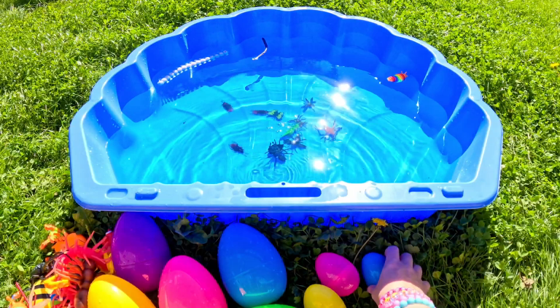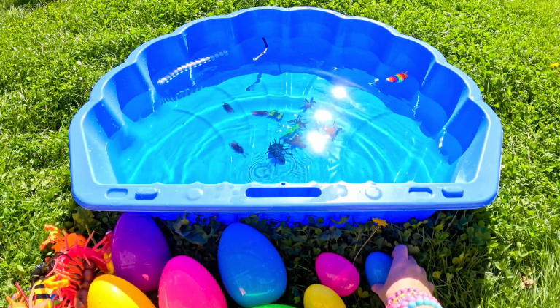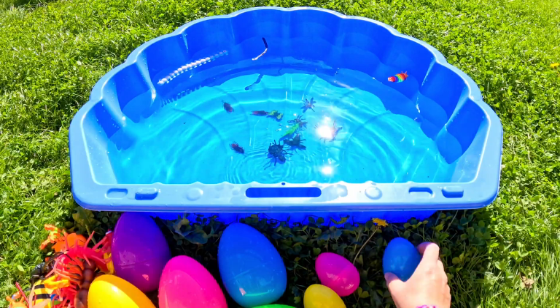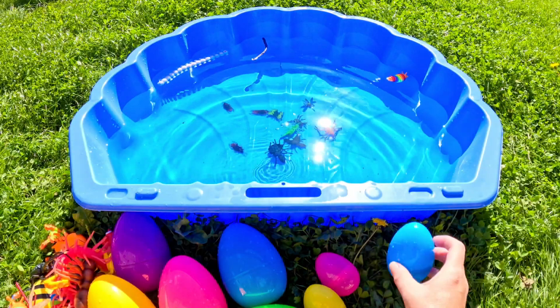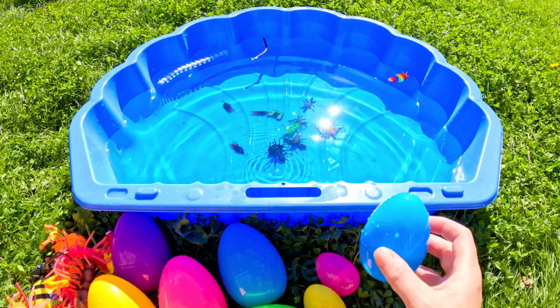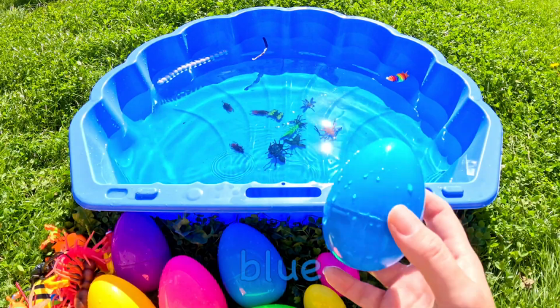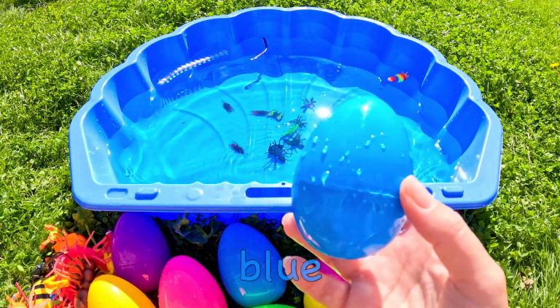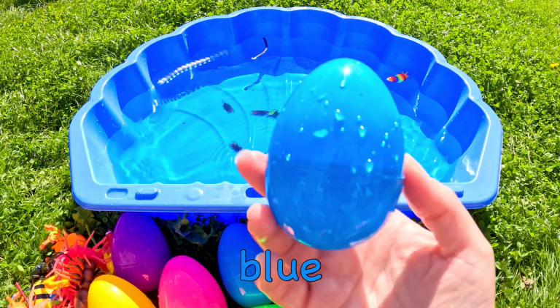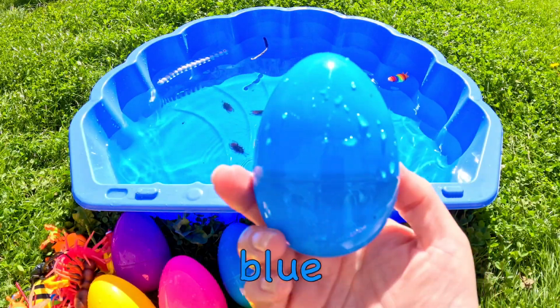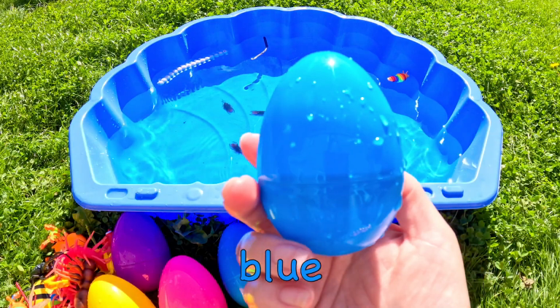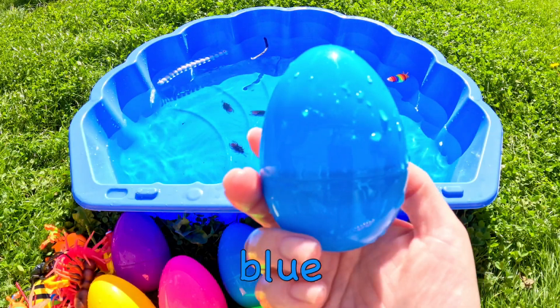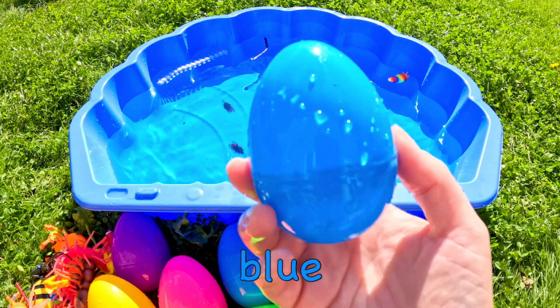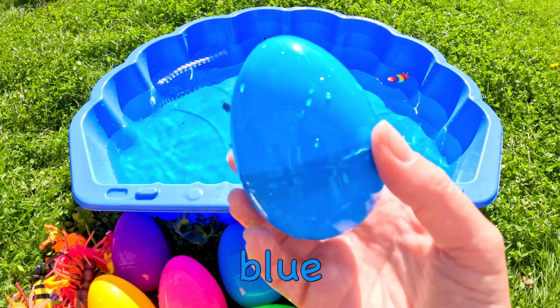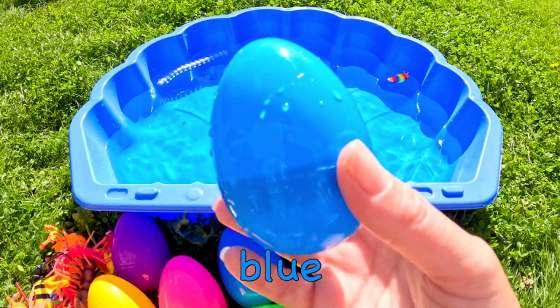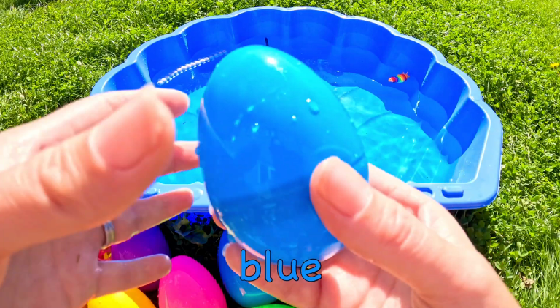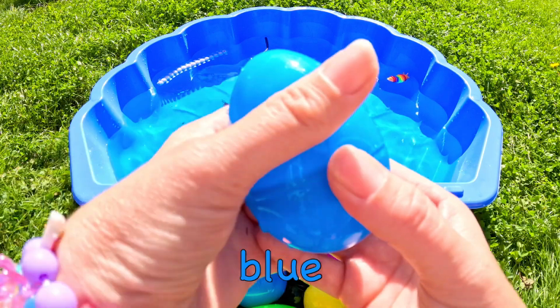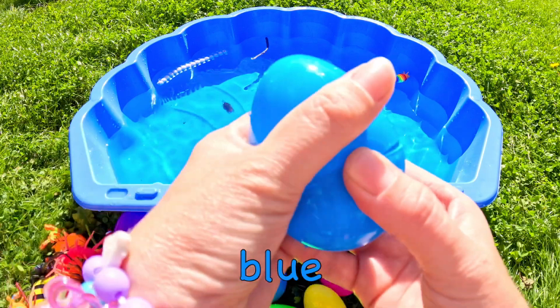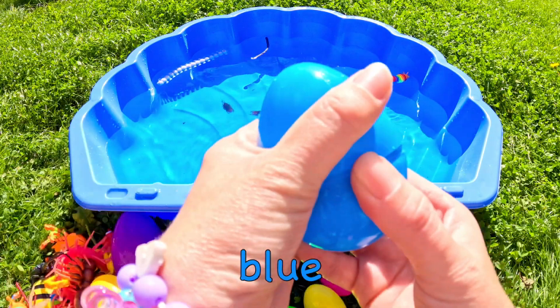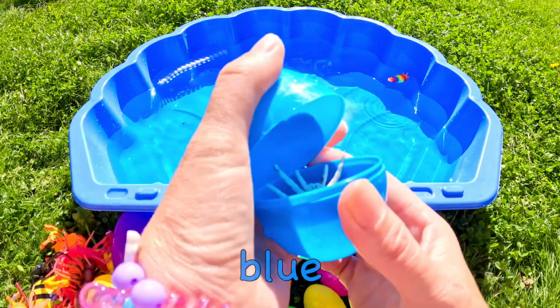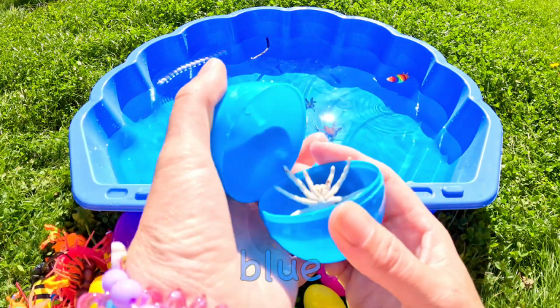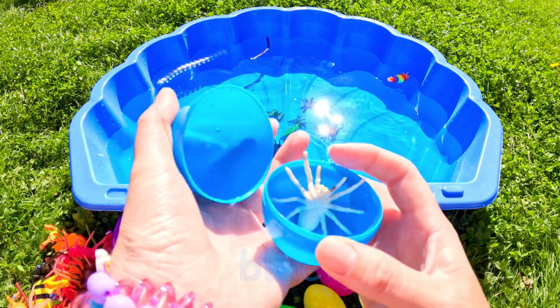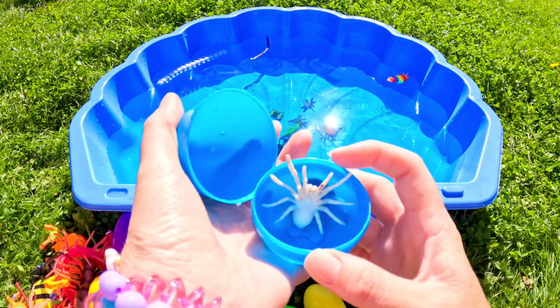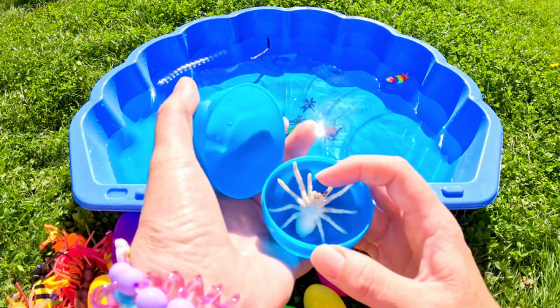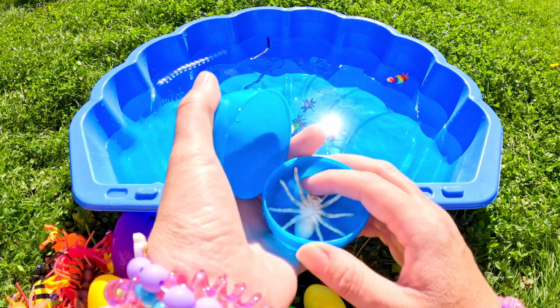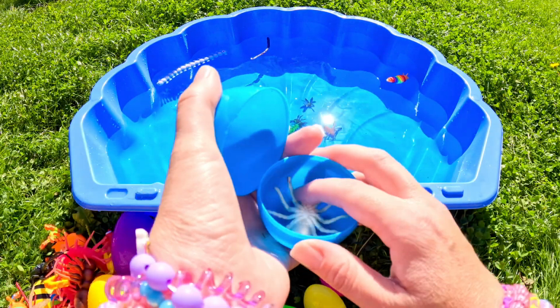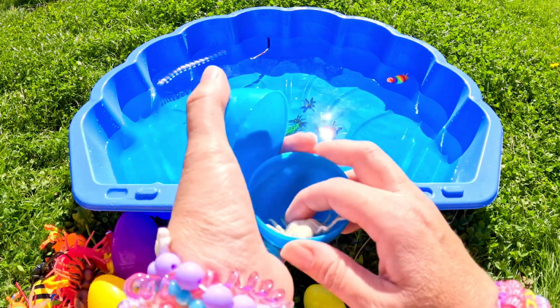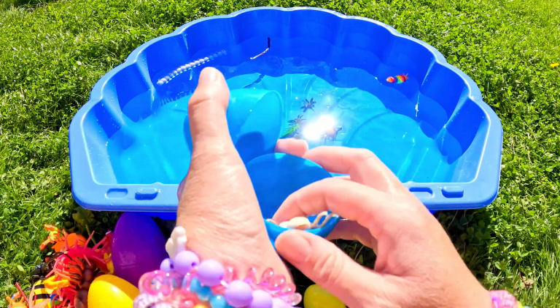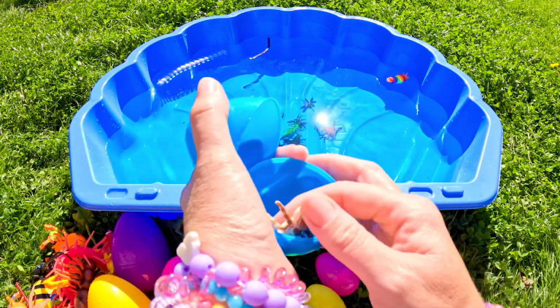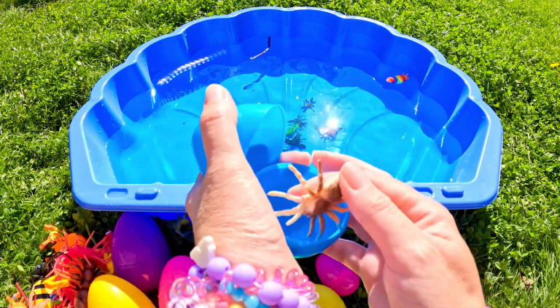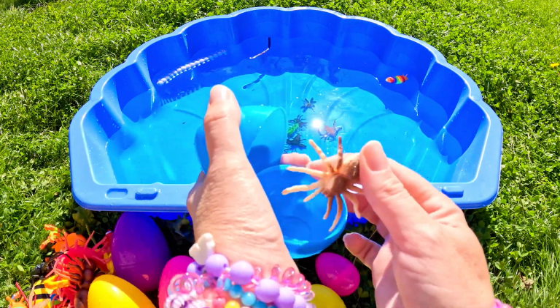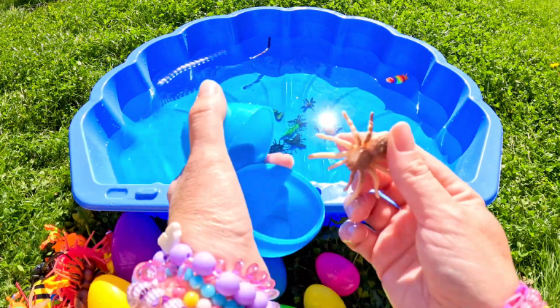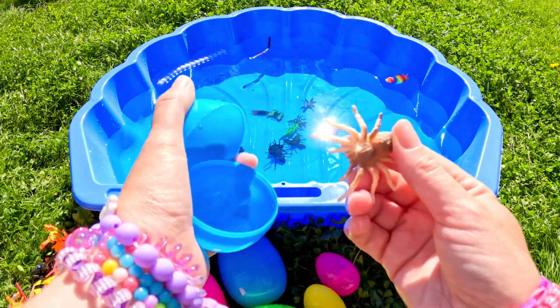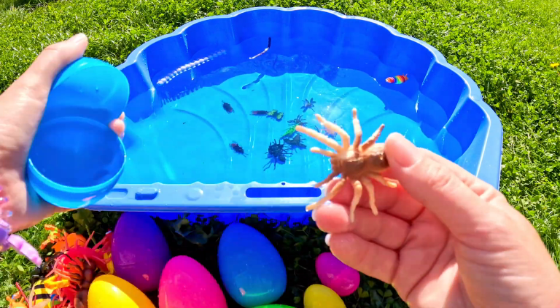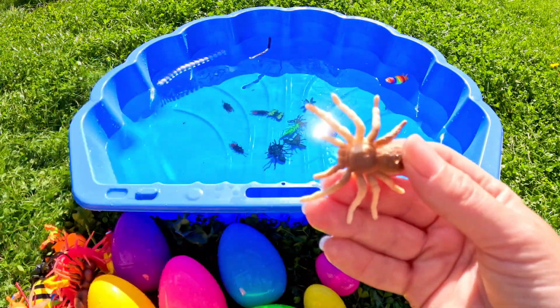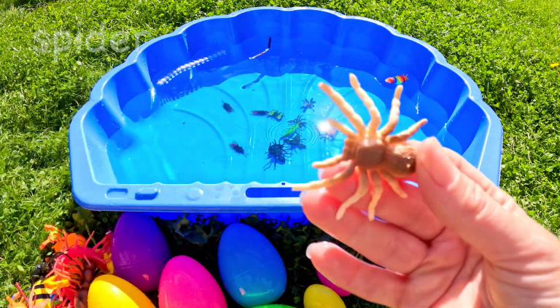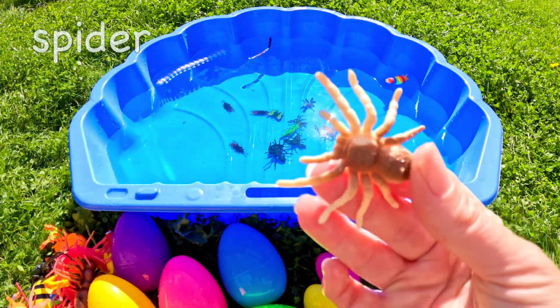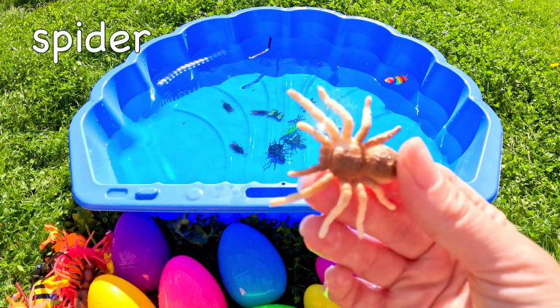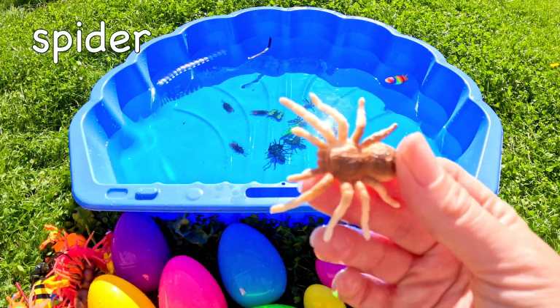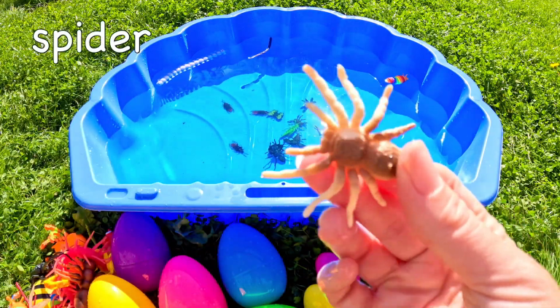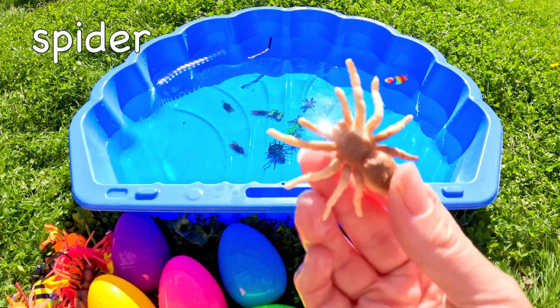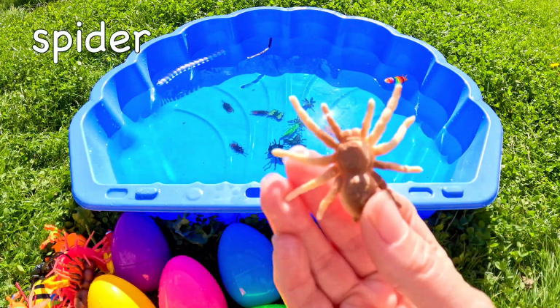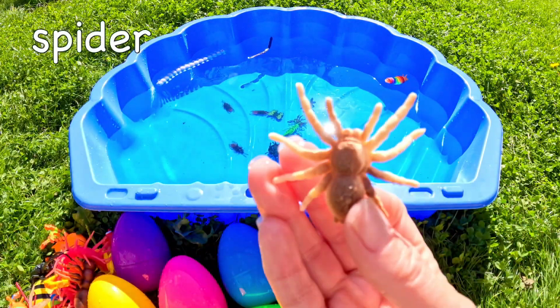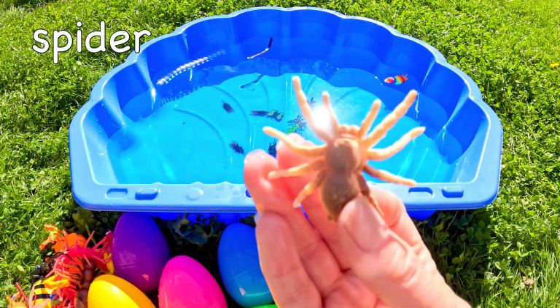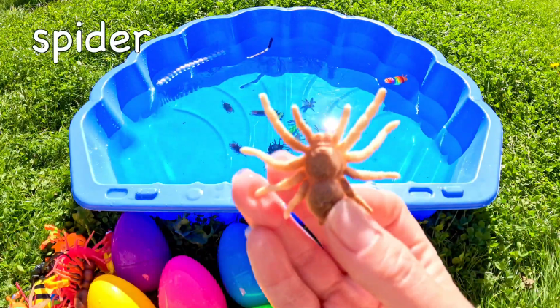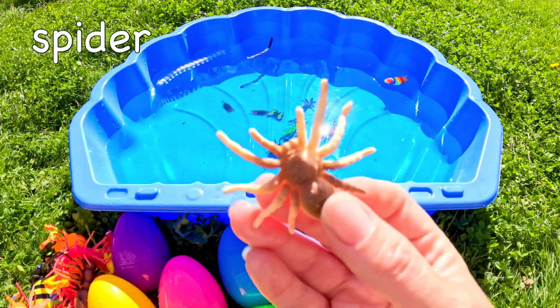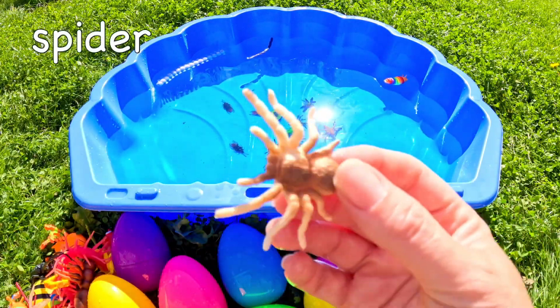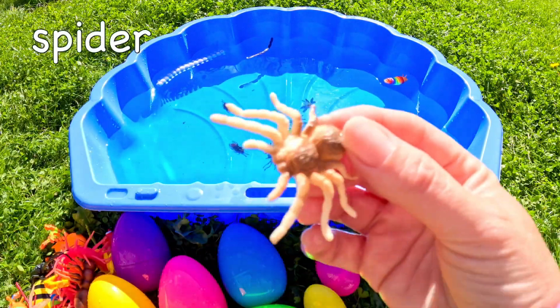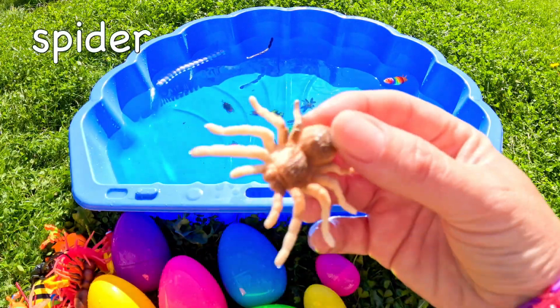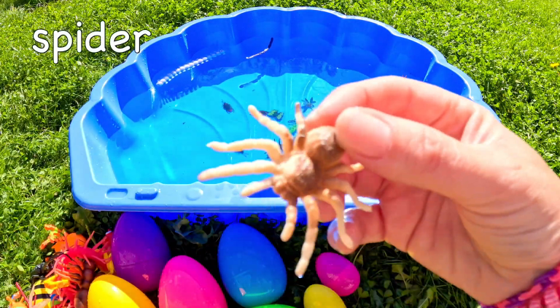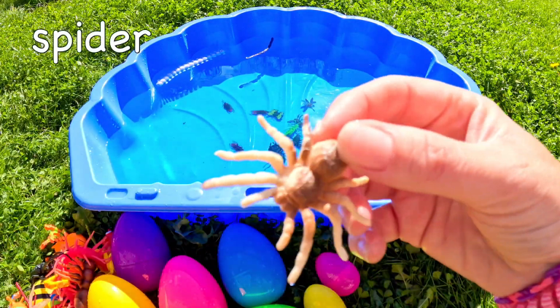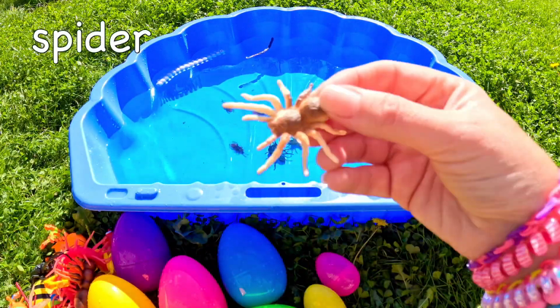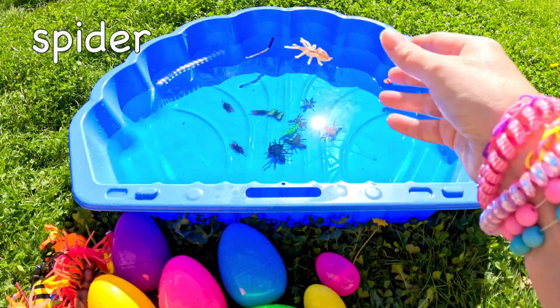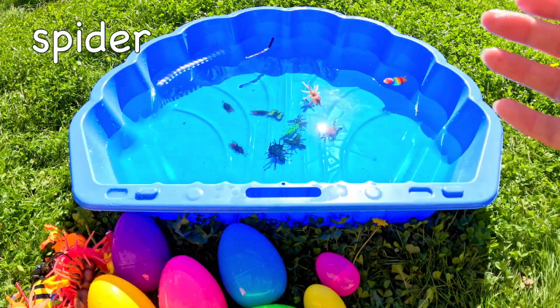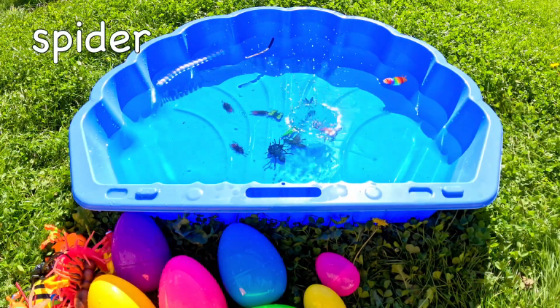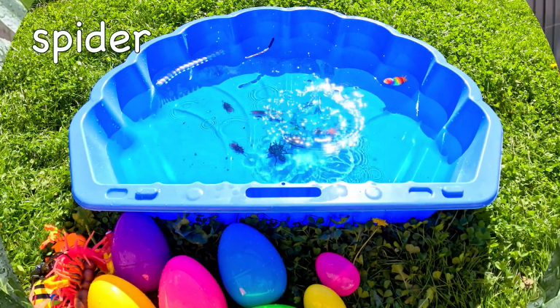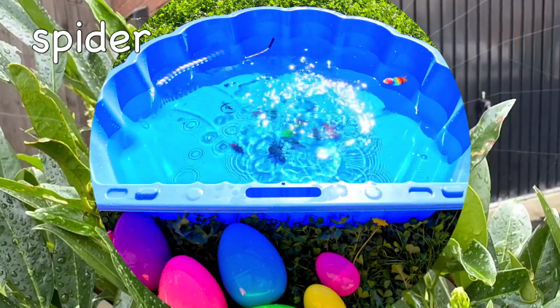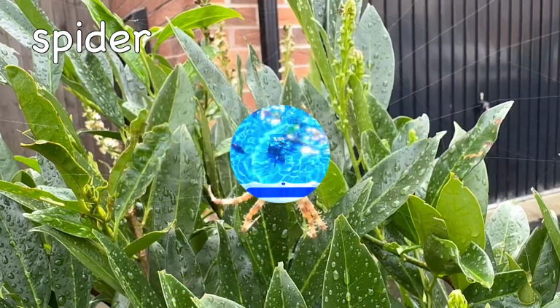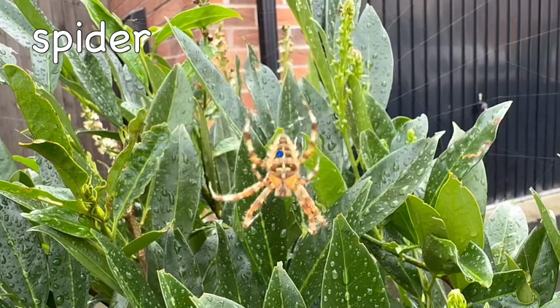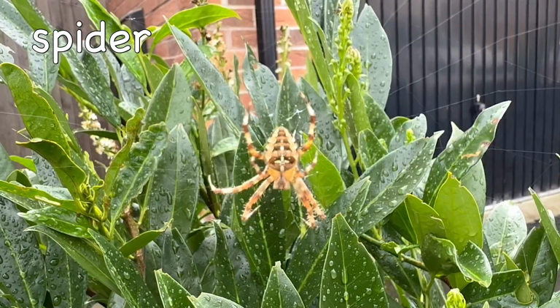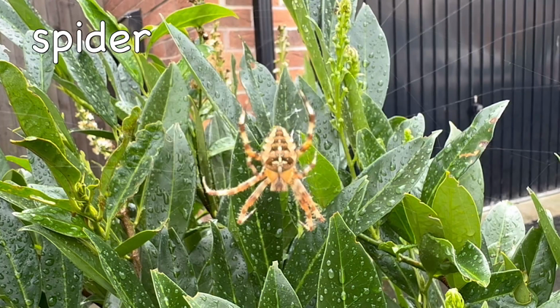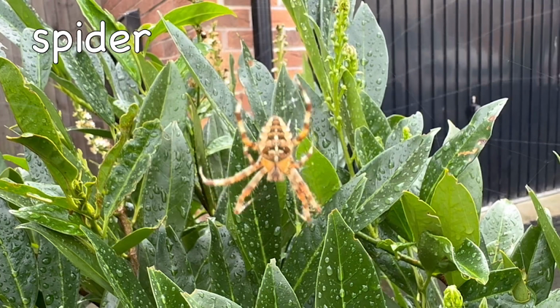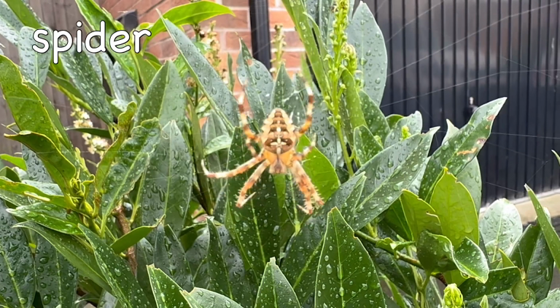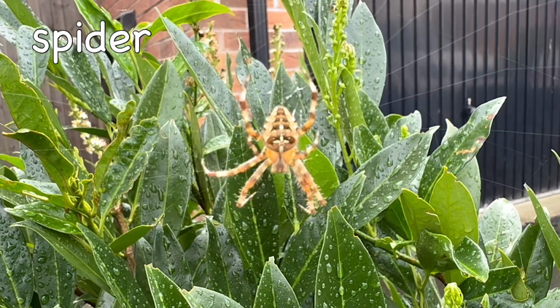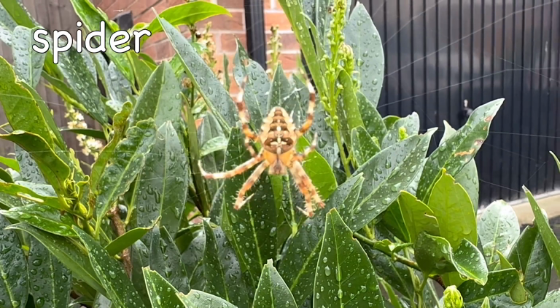Who knows what's in this blue egg? Wow, a spider! Spider!